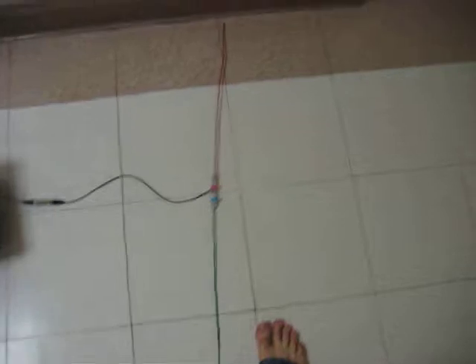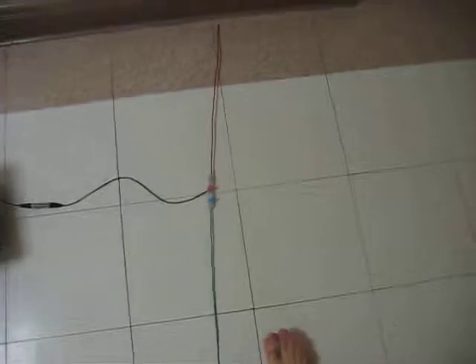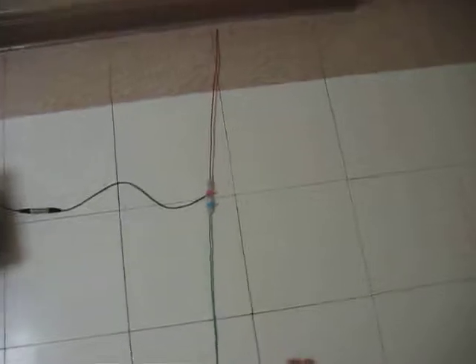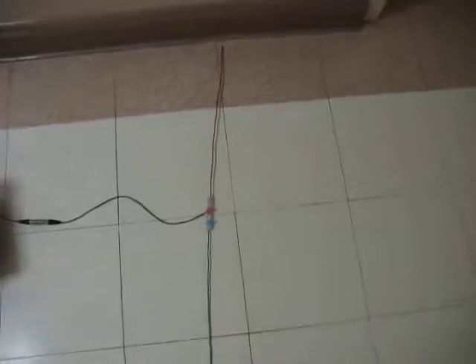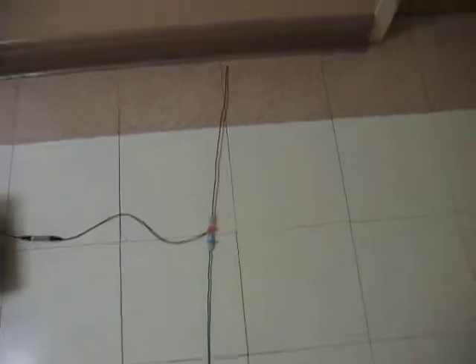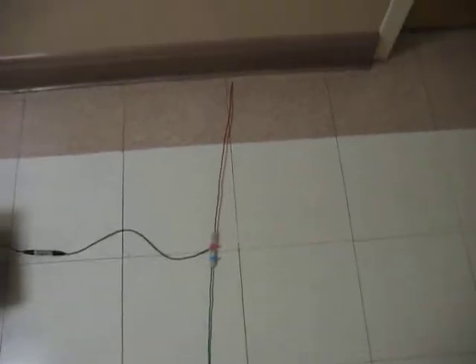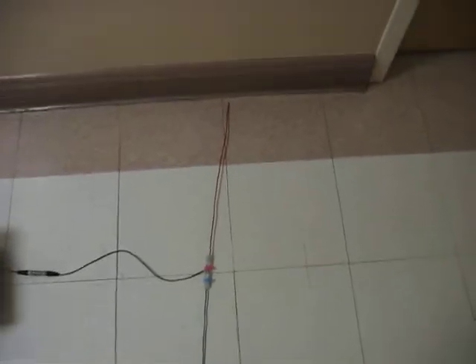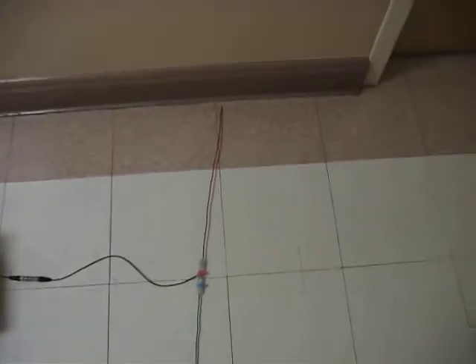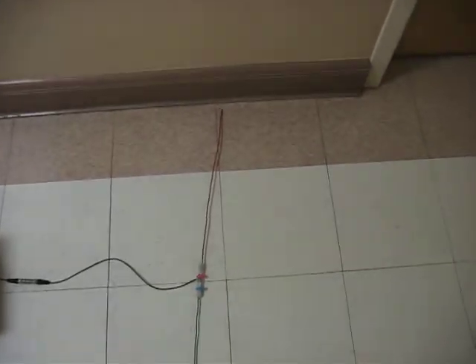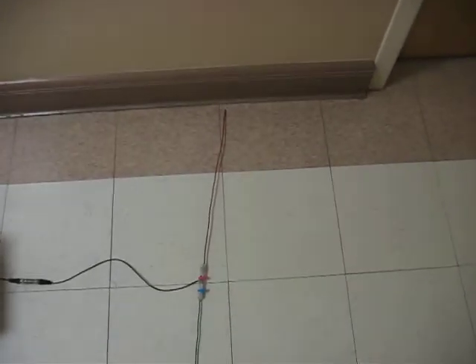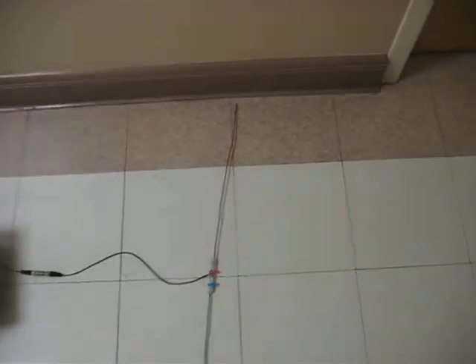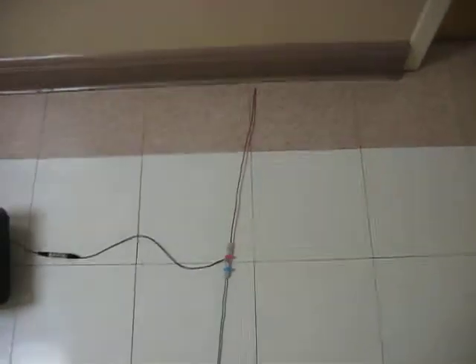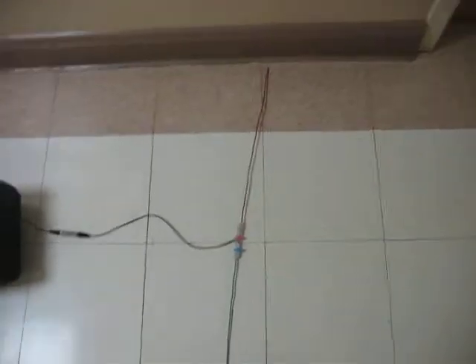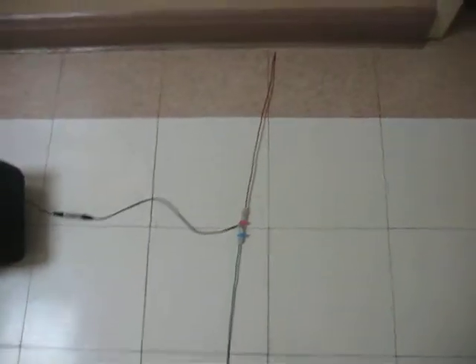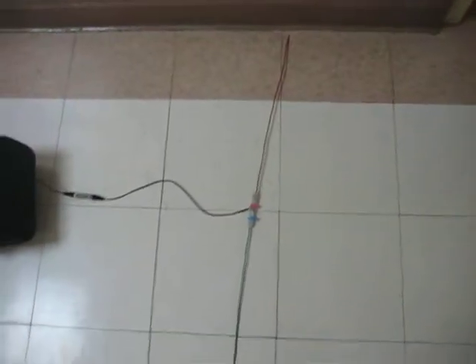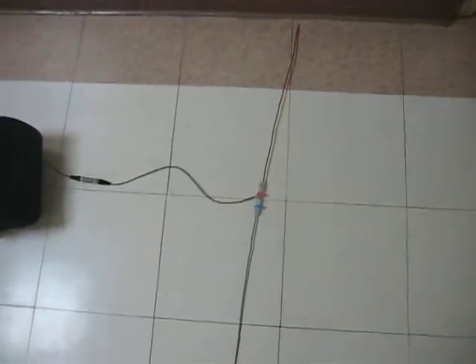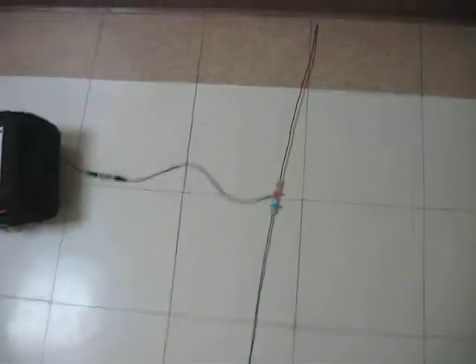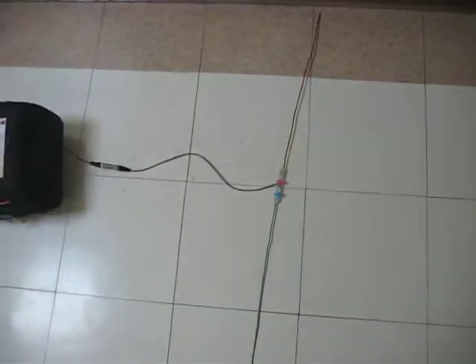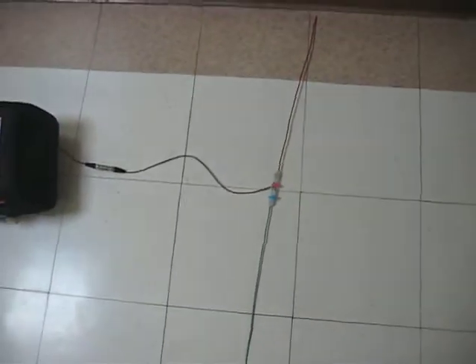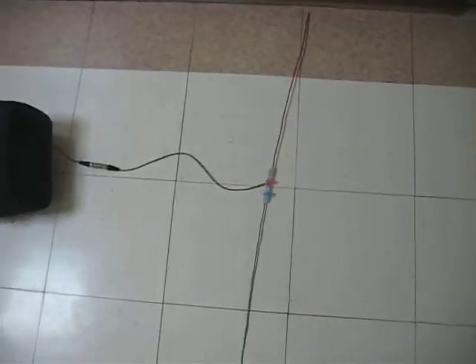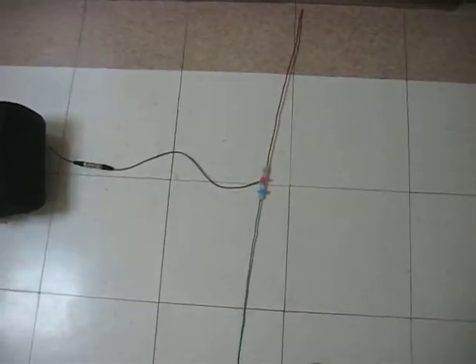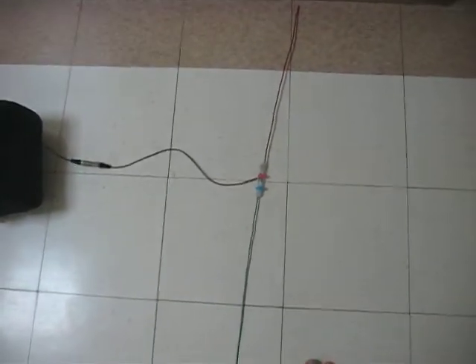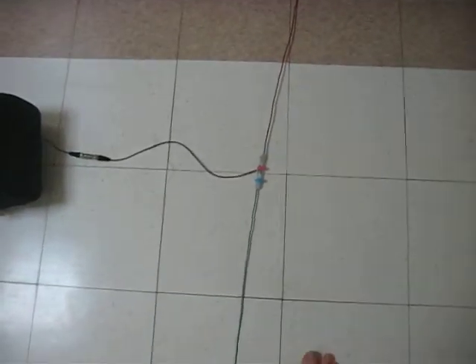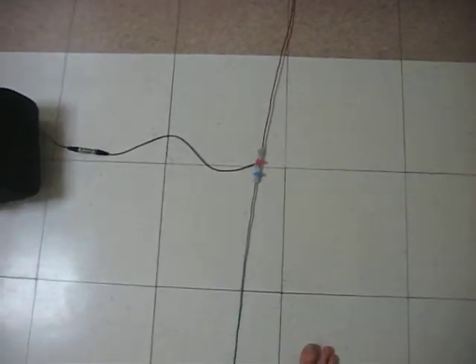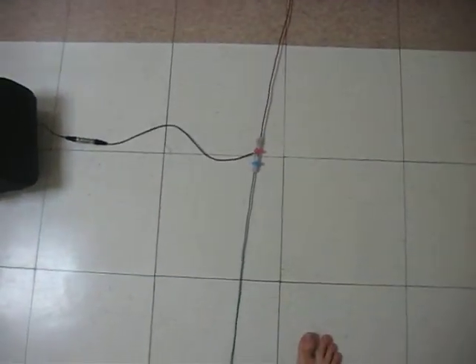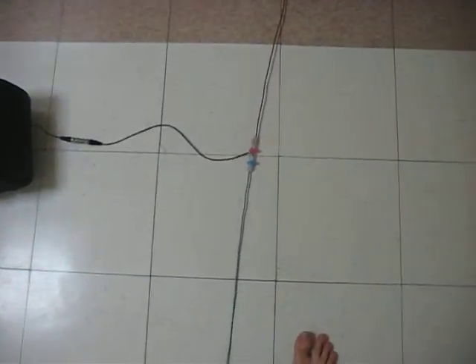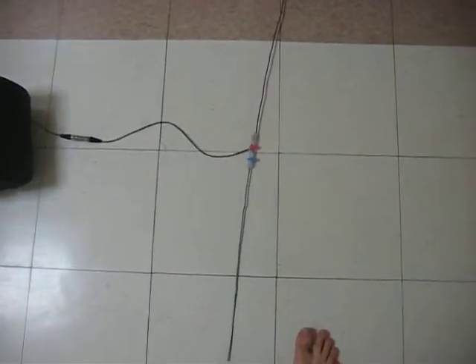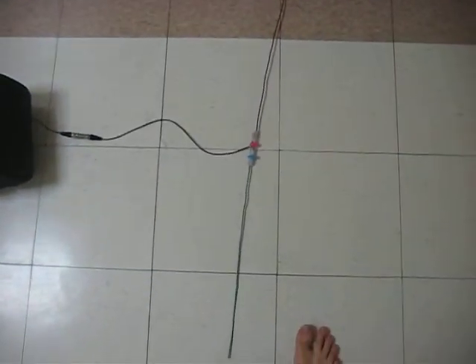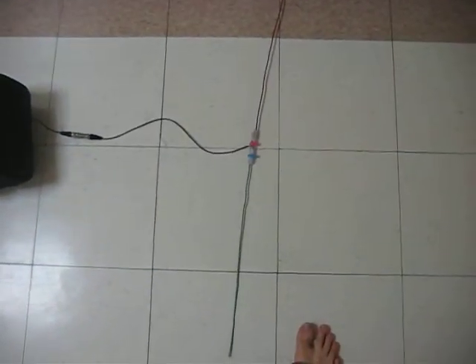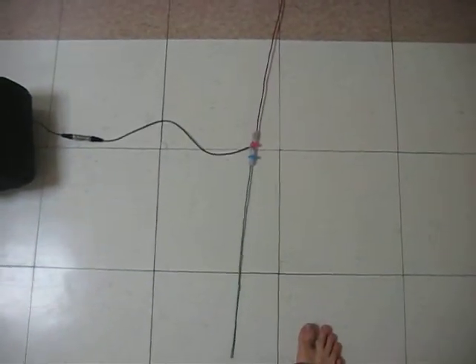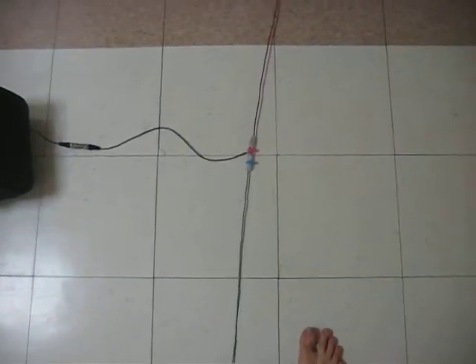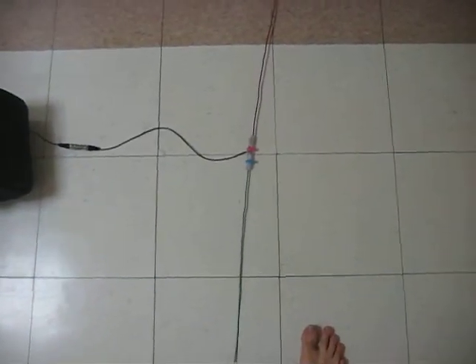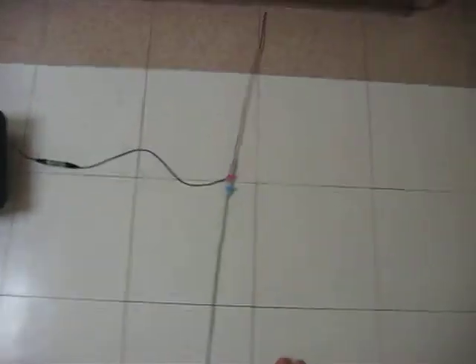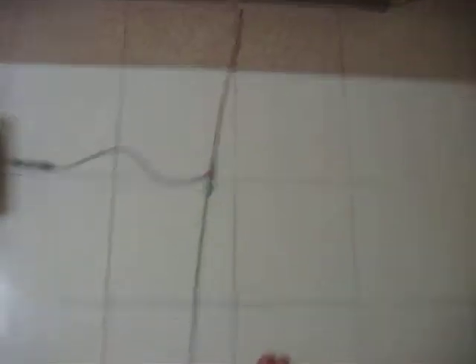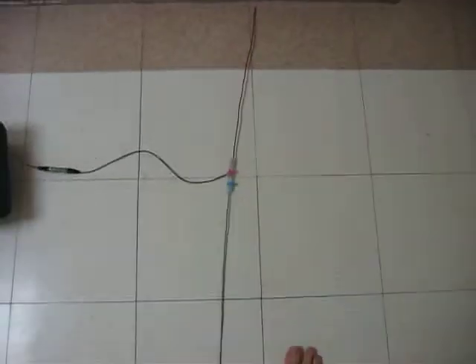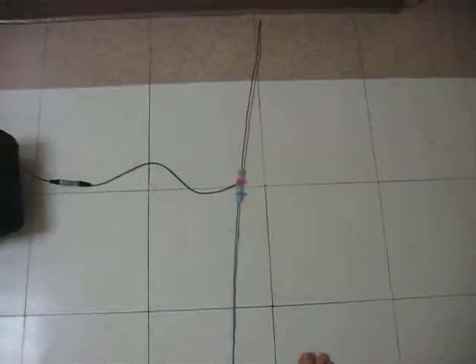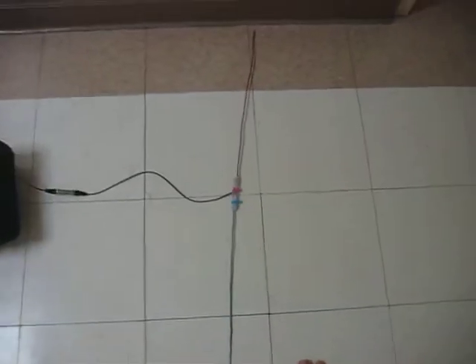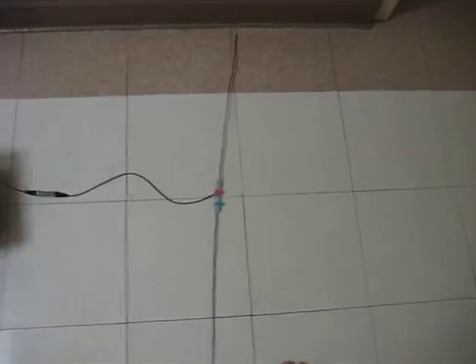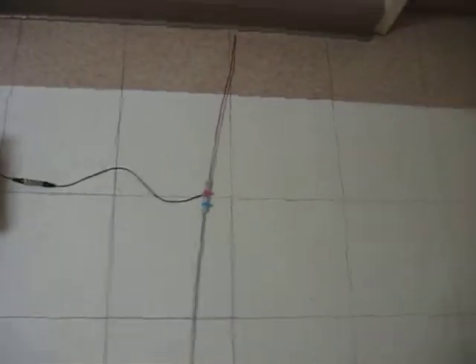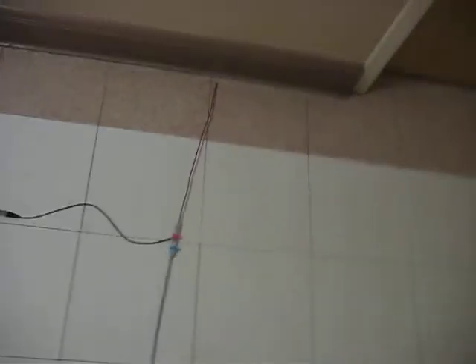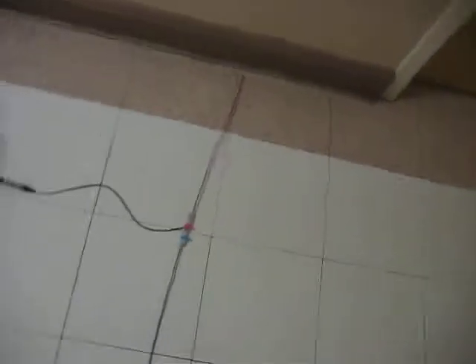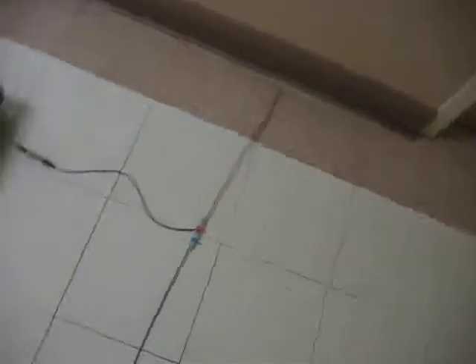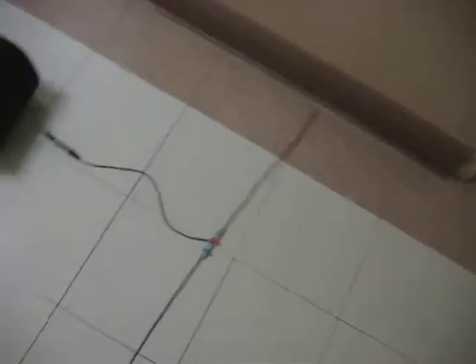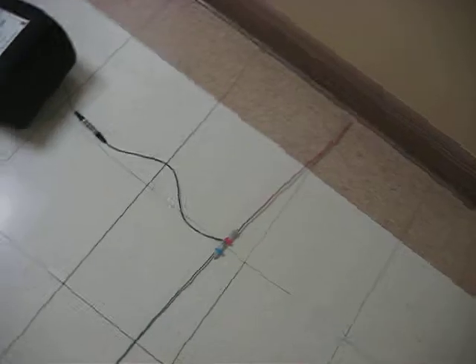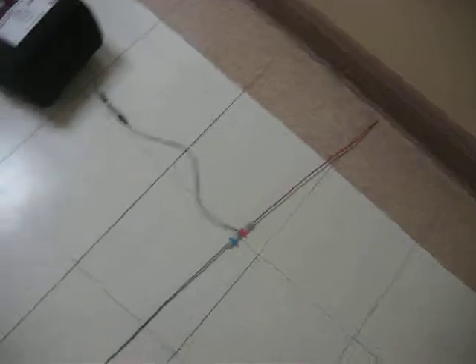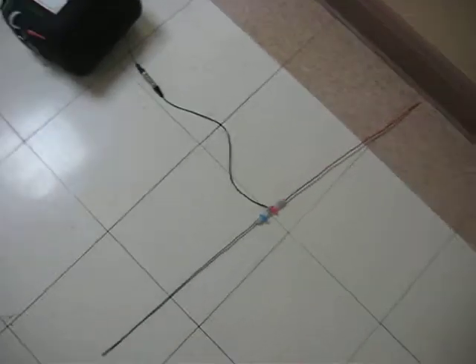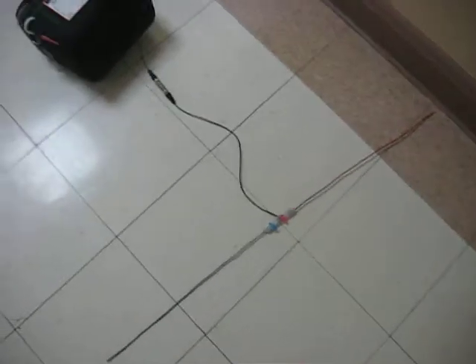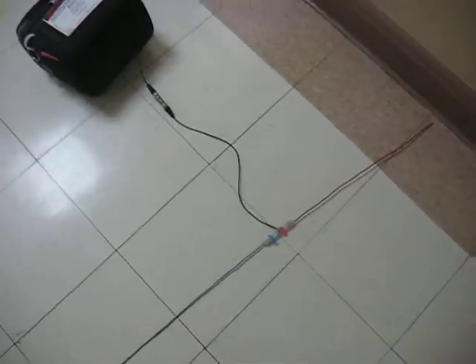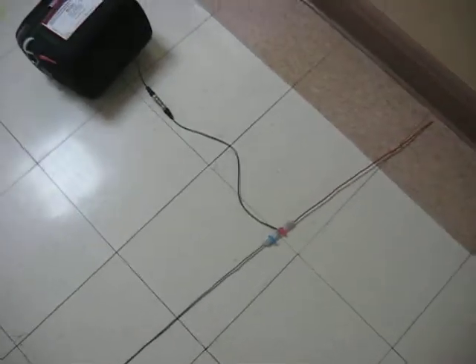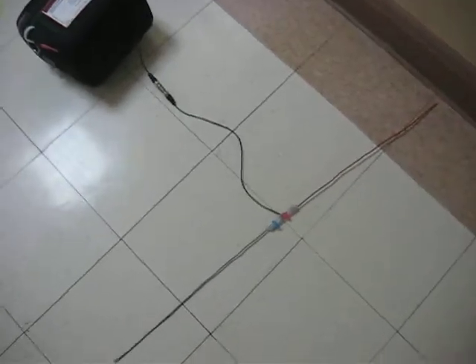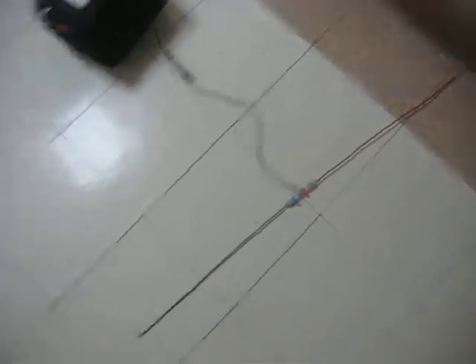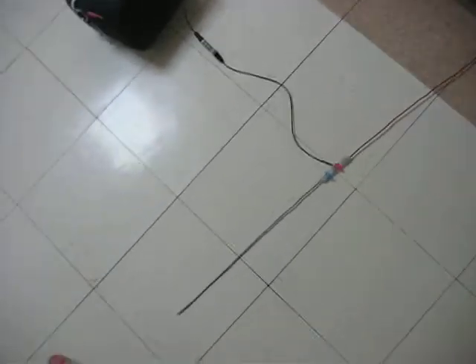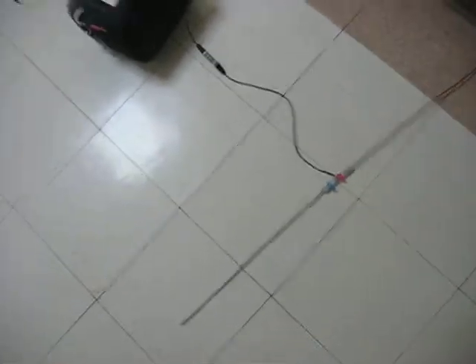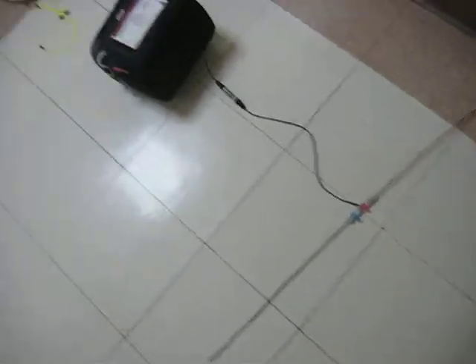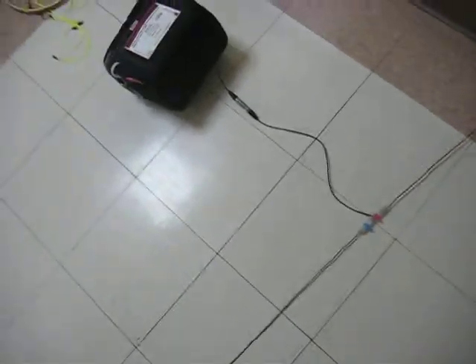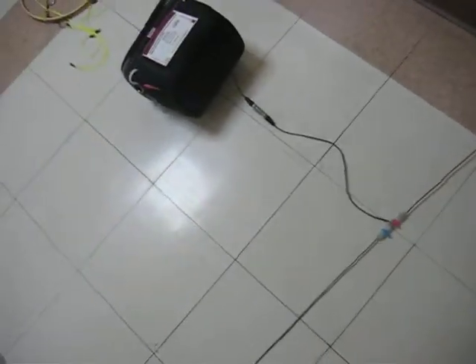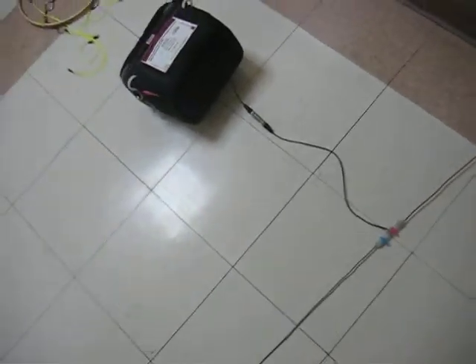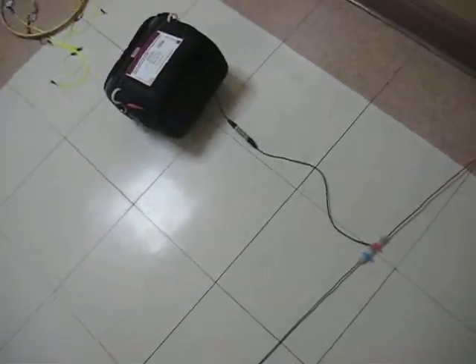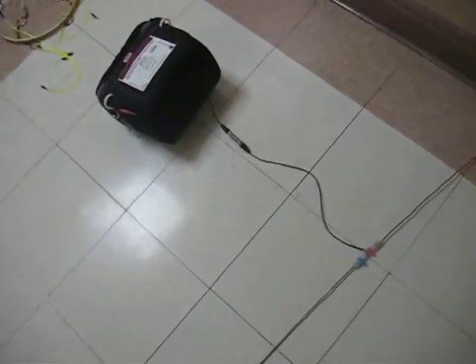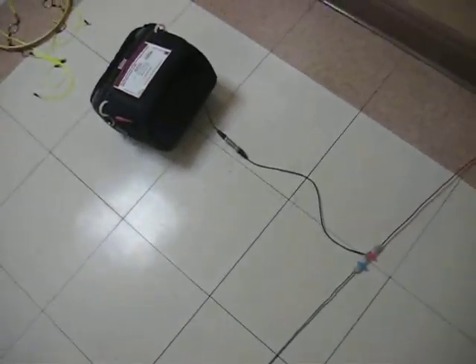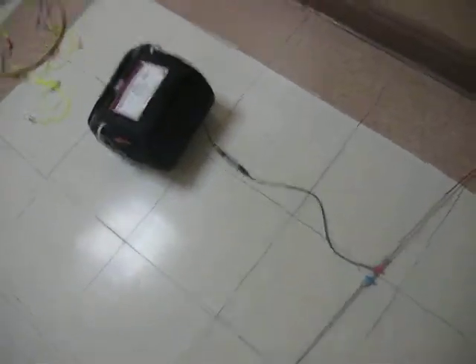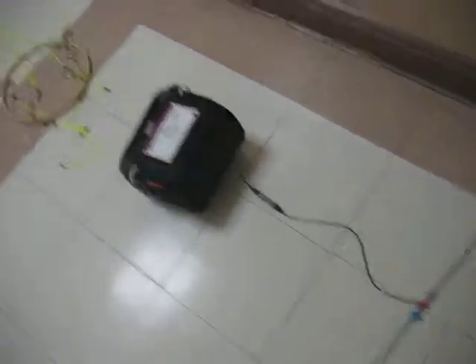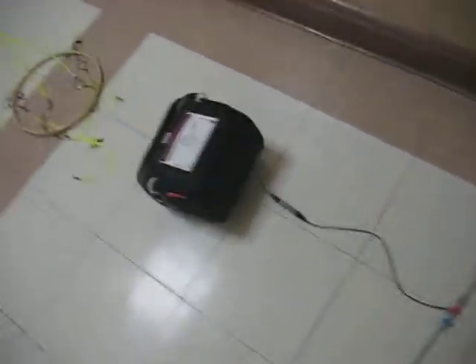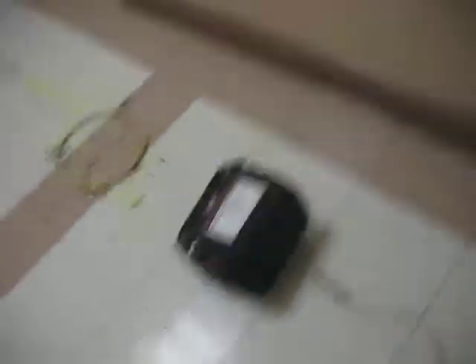This here is the antenna. It's a dipole, hardwired by BNC into the payload.